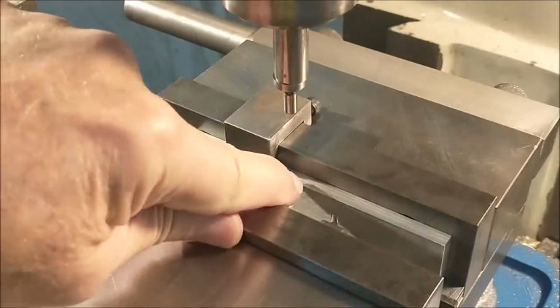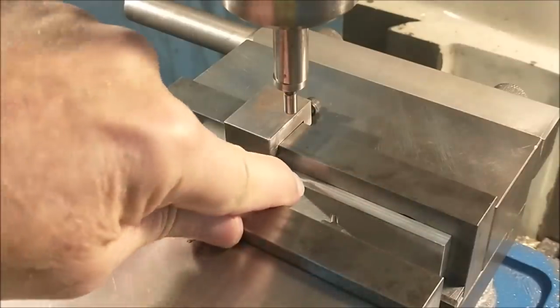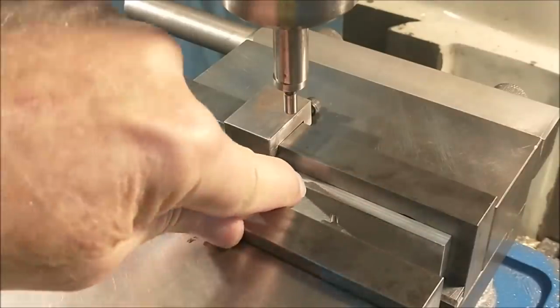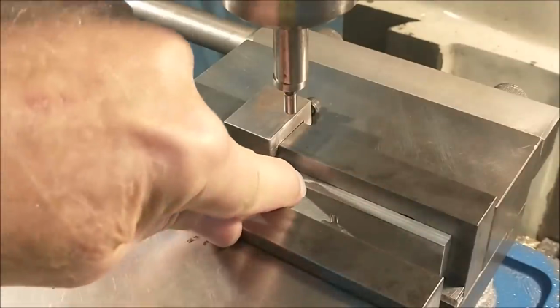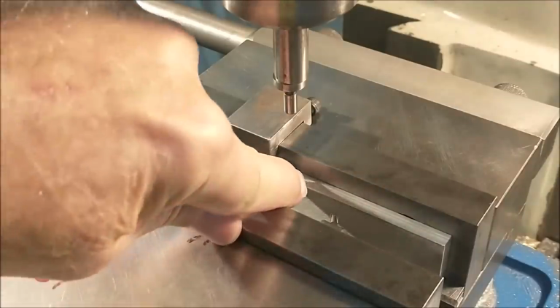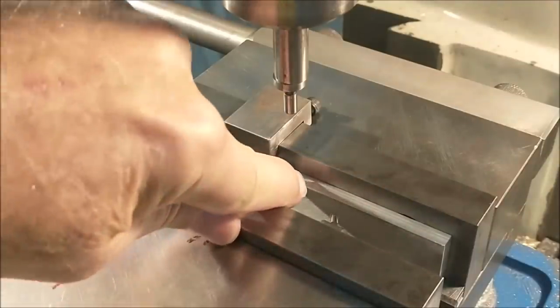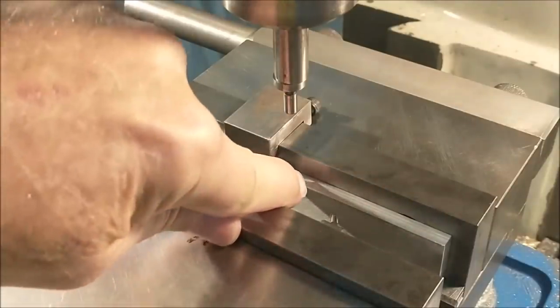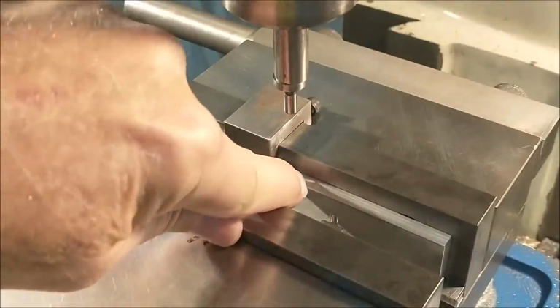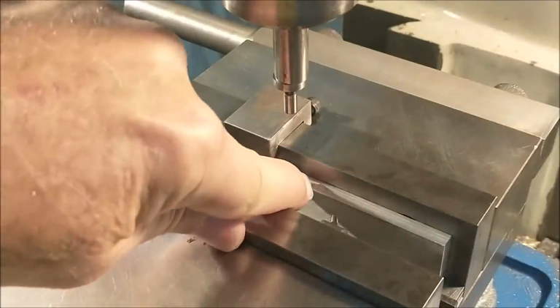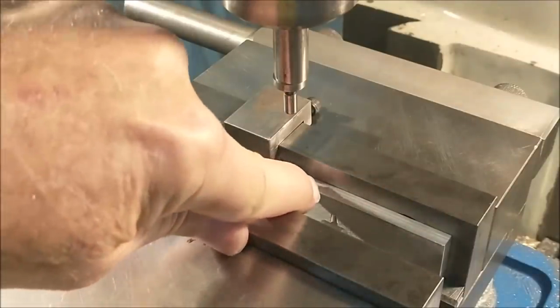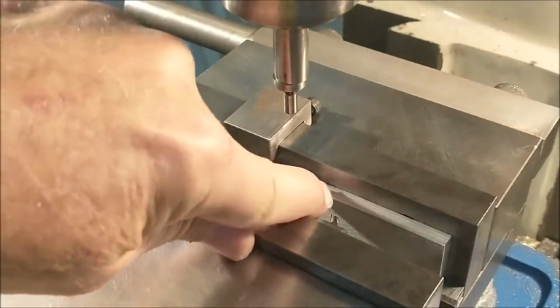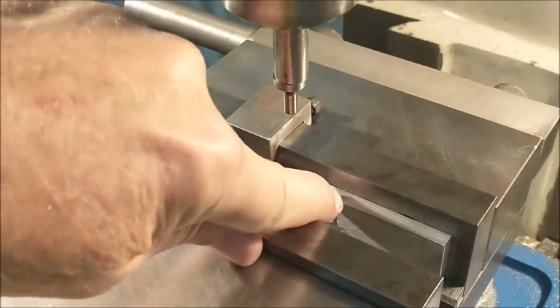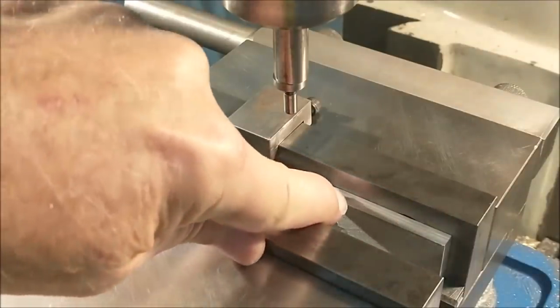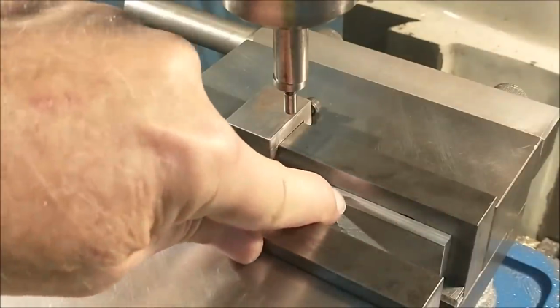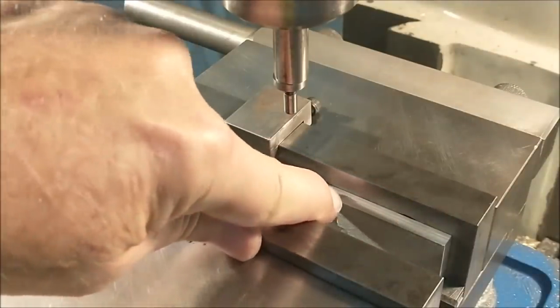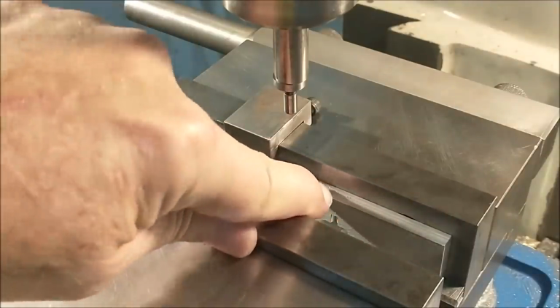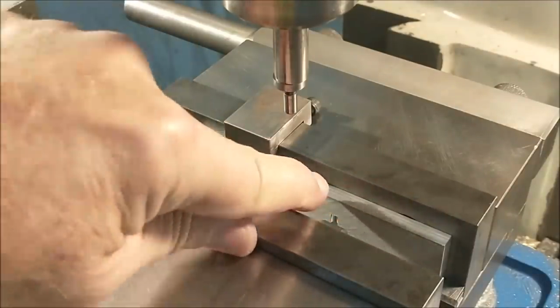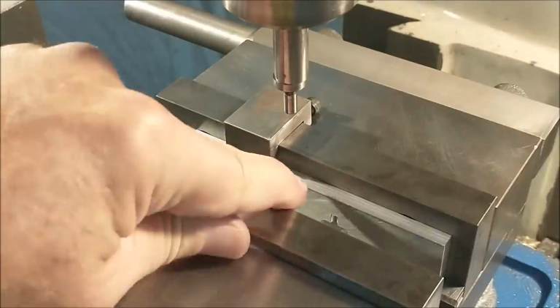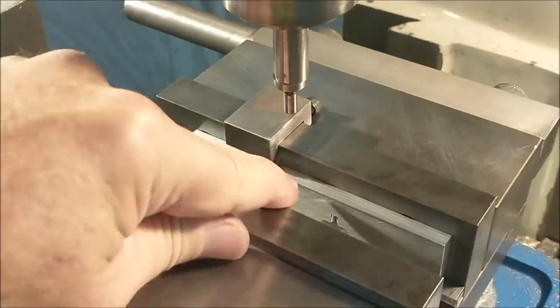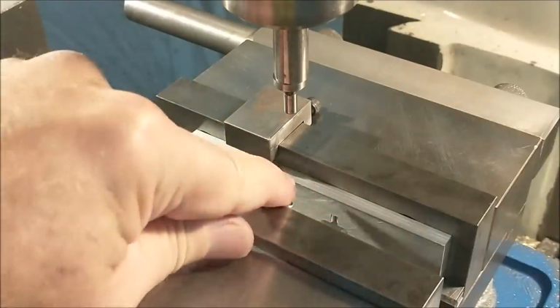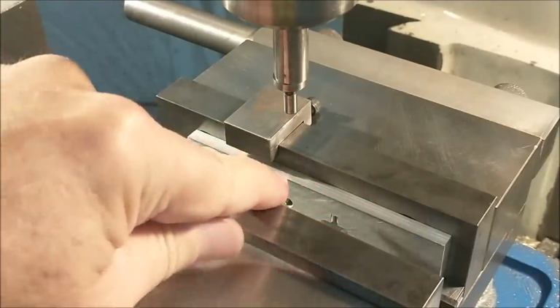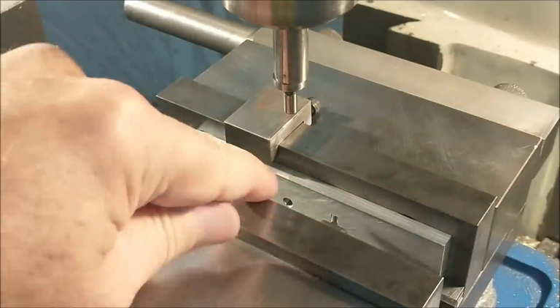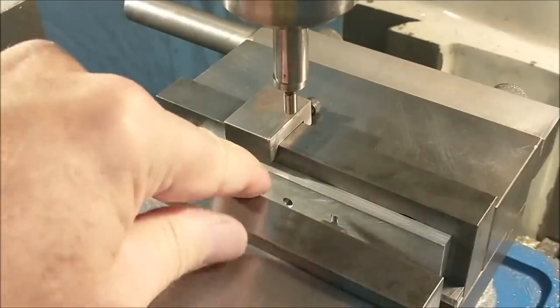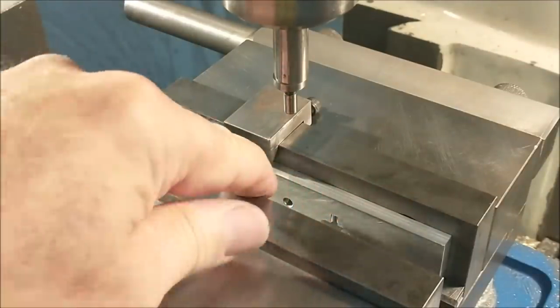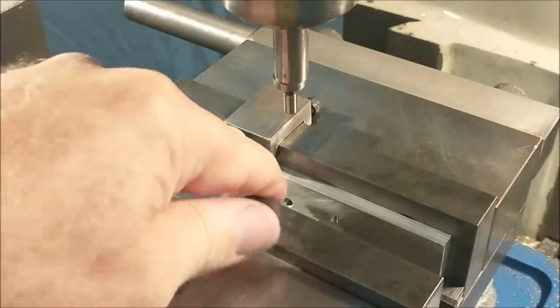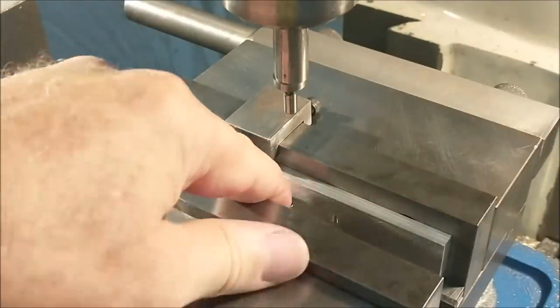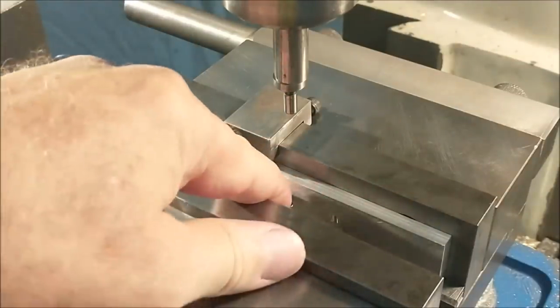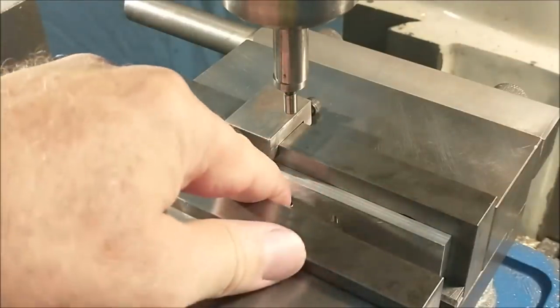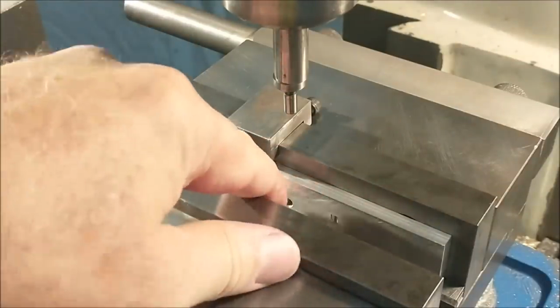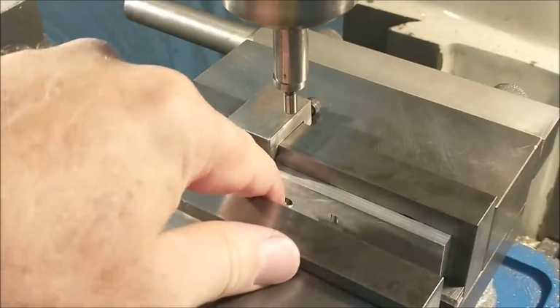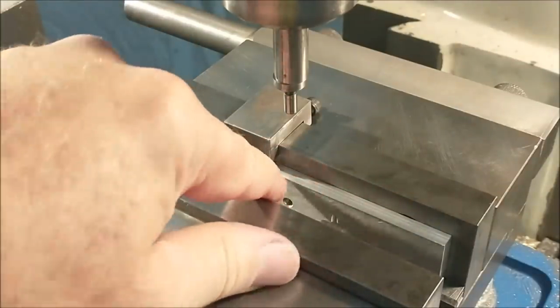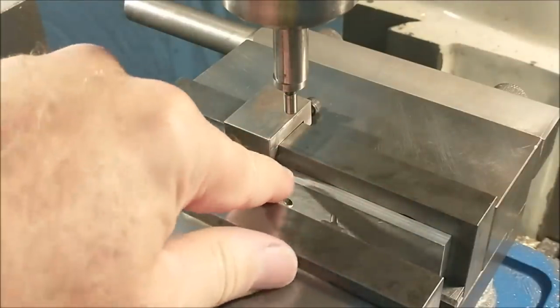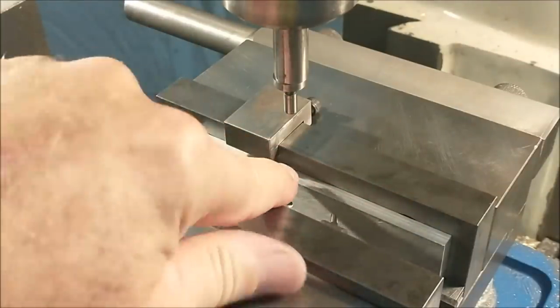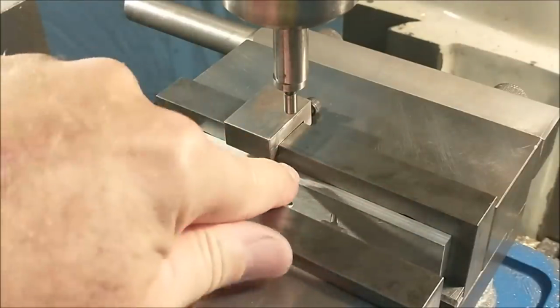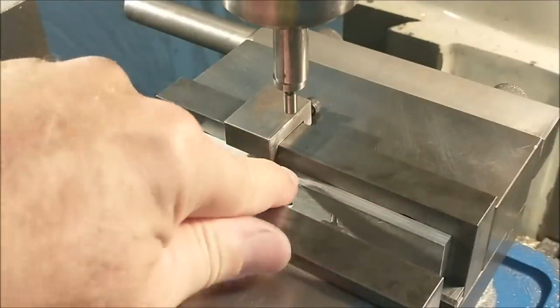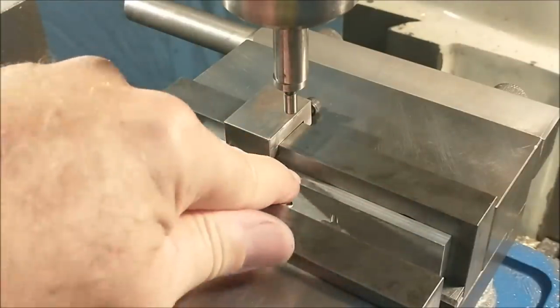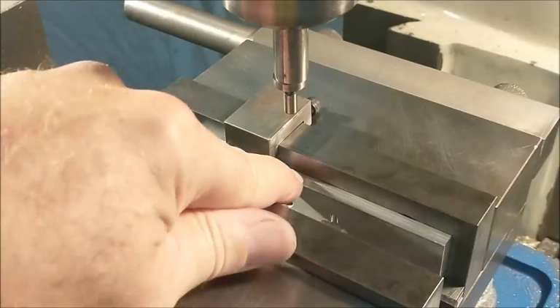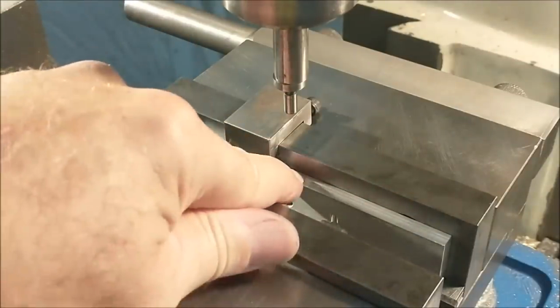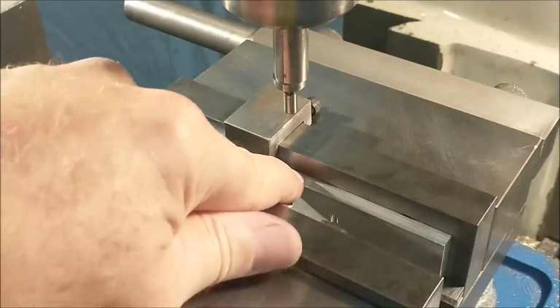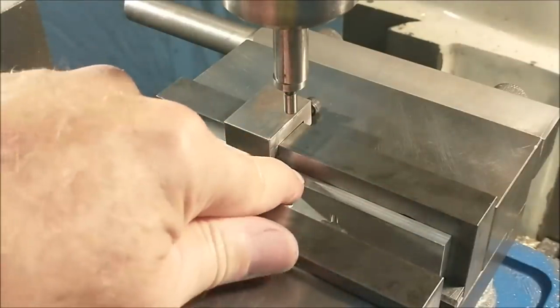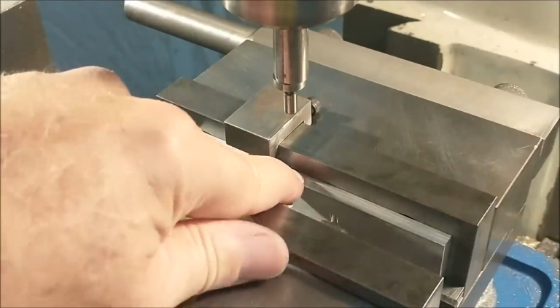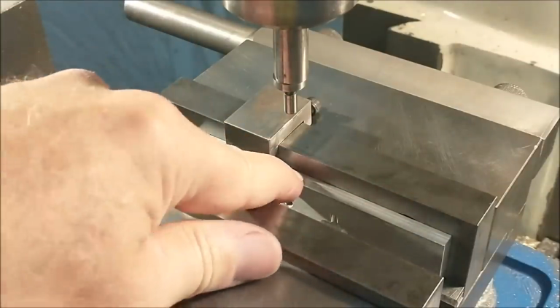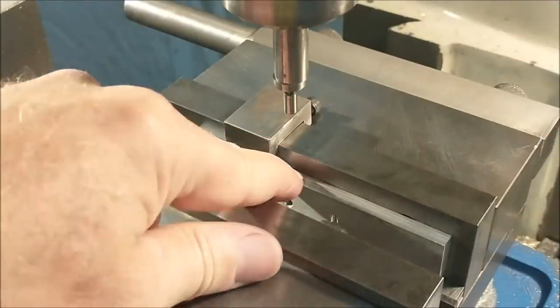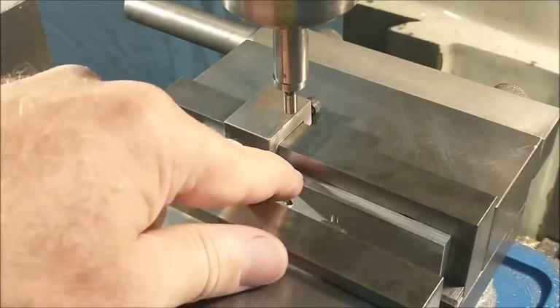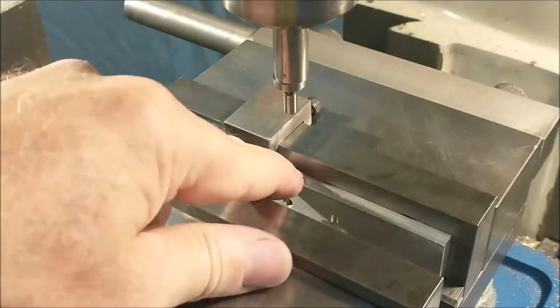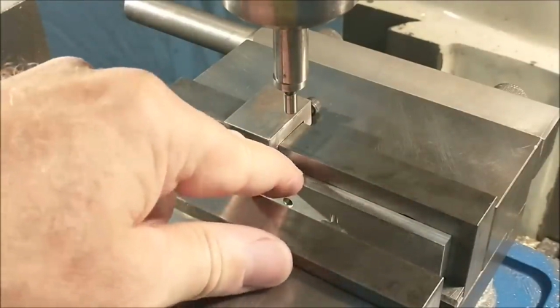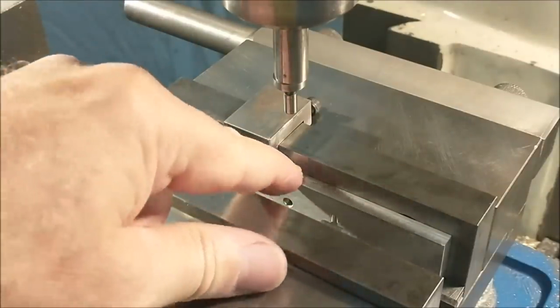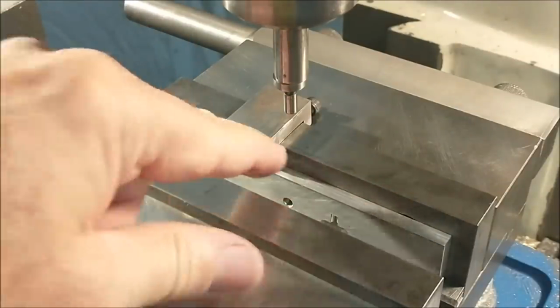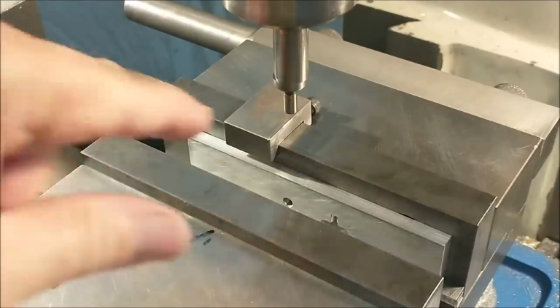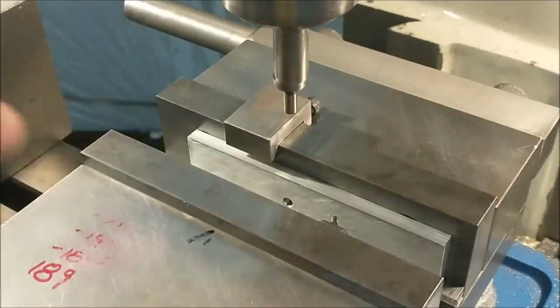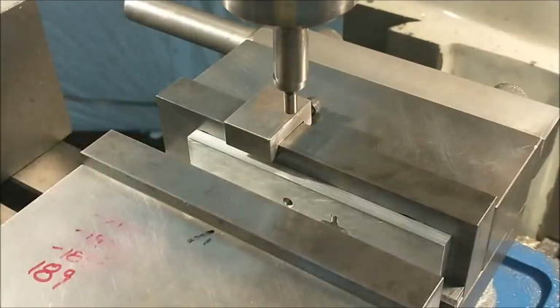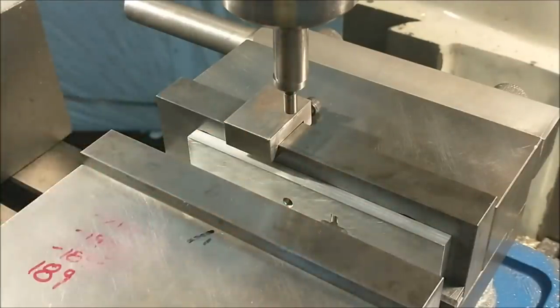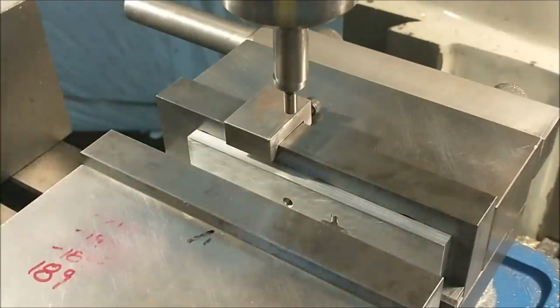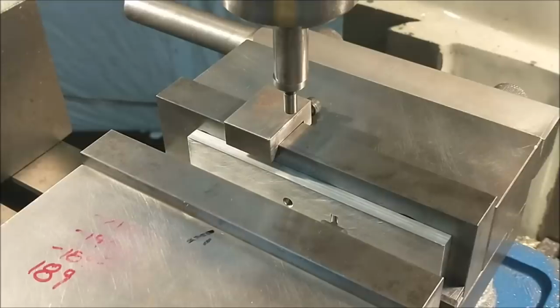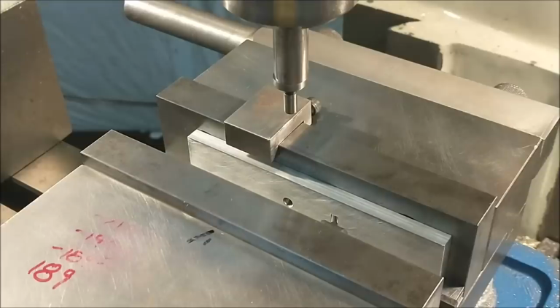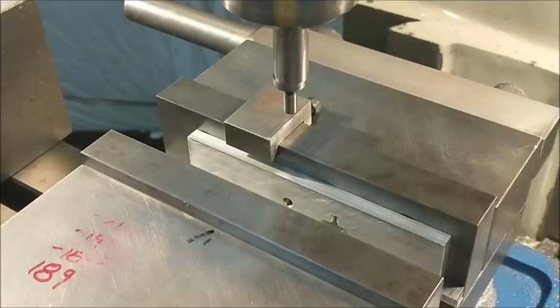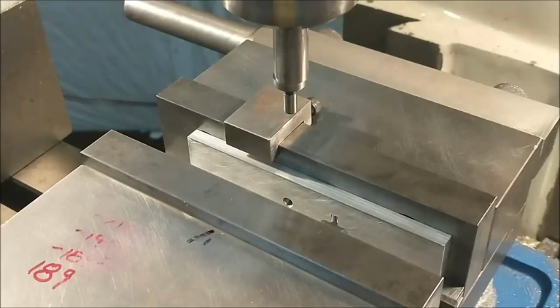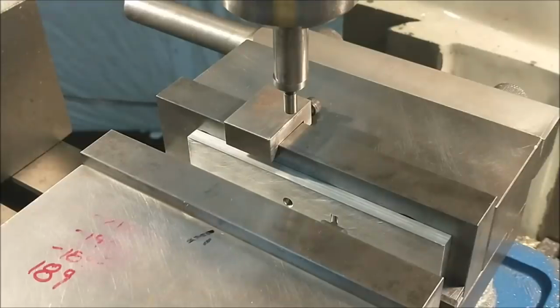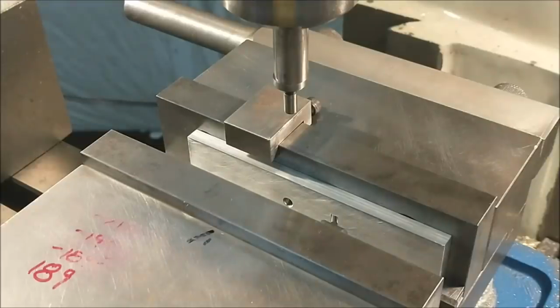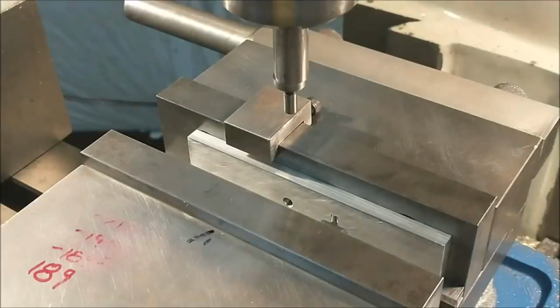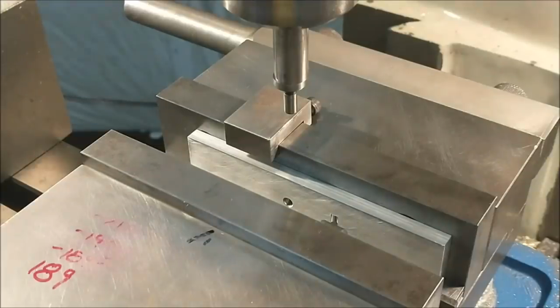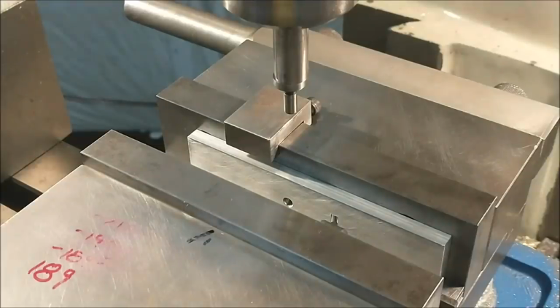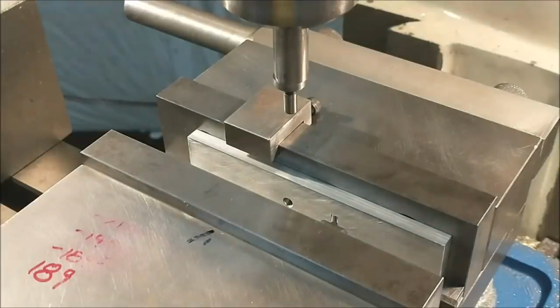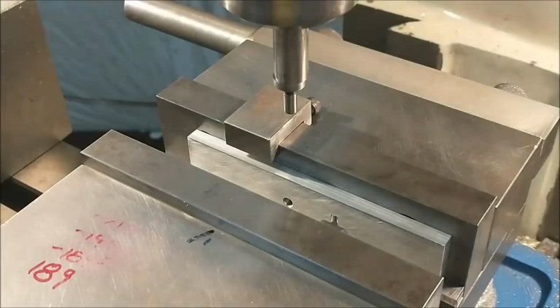The spacer I'm going to use under the part is aluminum. I'm going to drill and ream directly into this and we're just going to call that good.